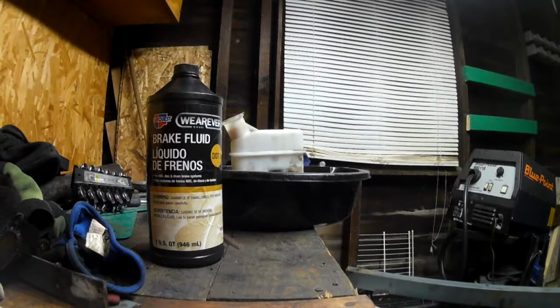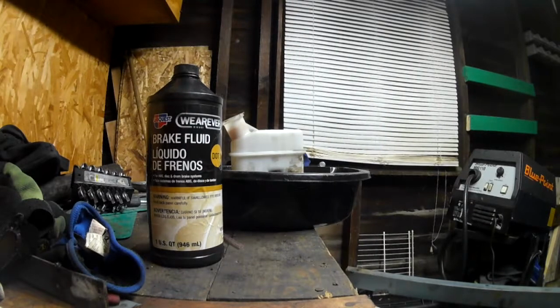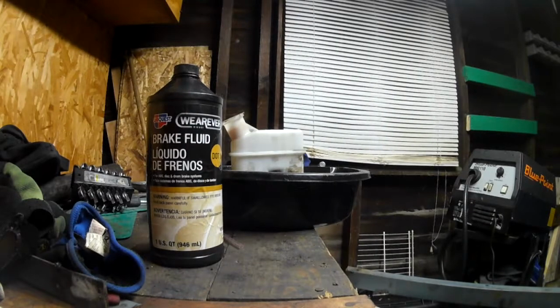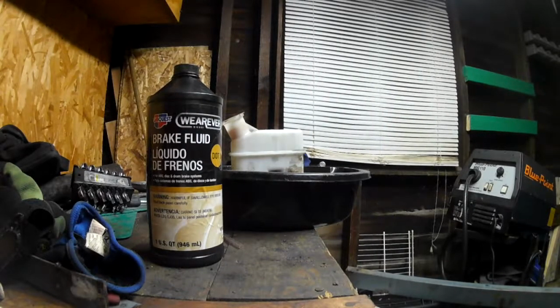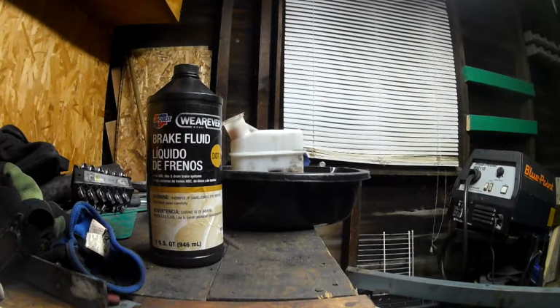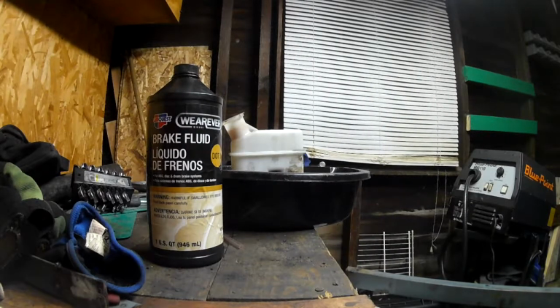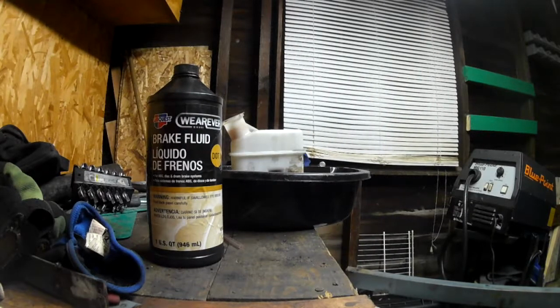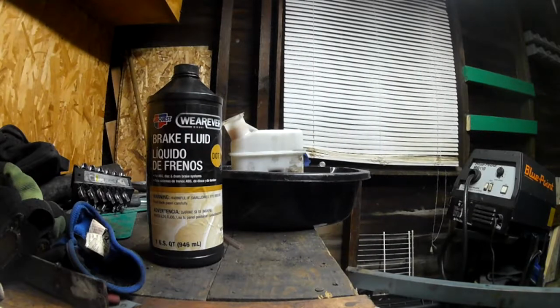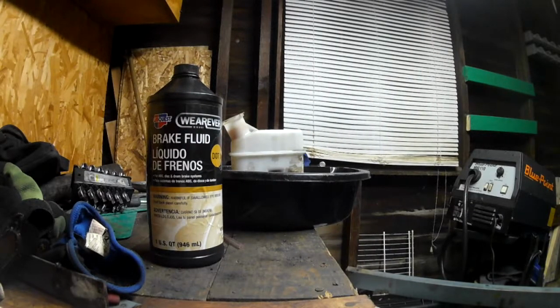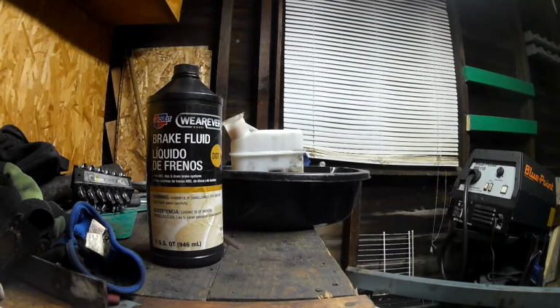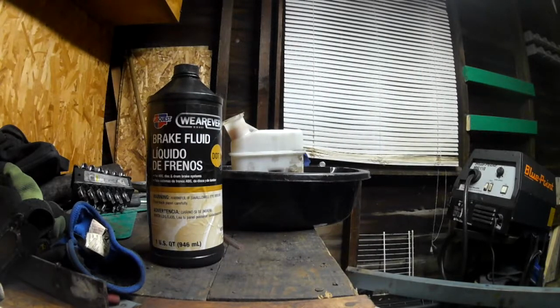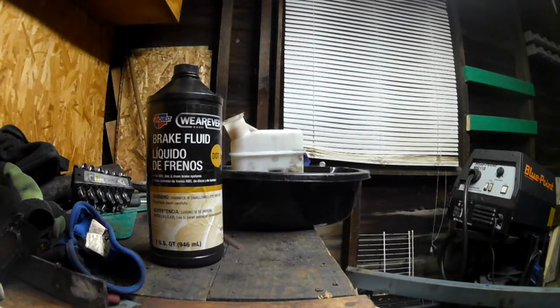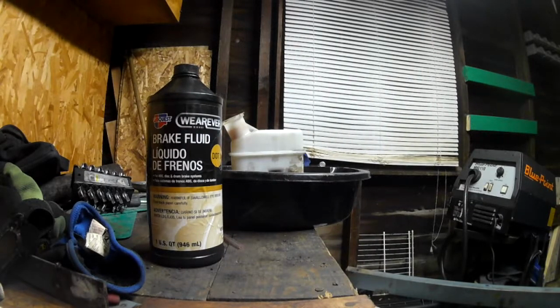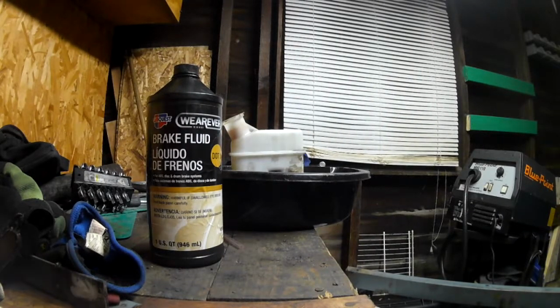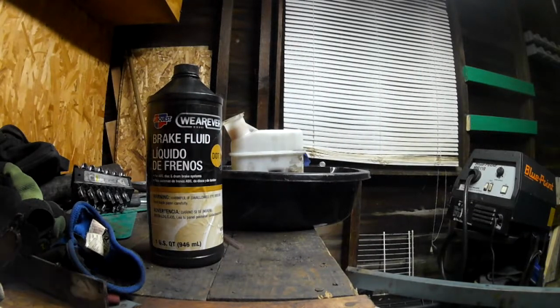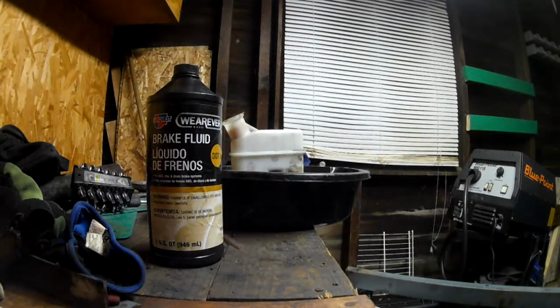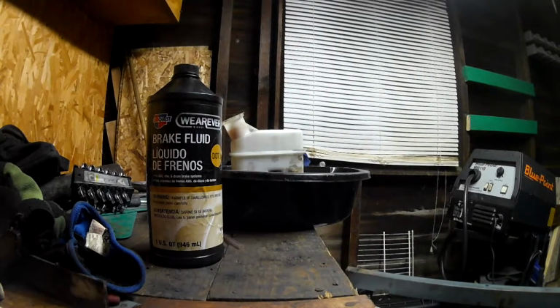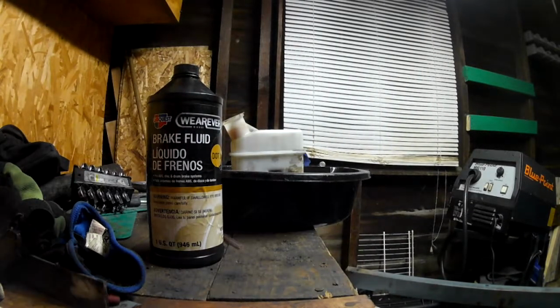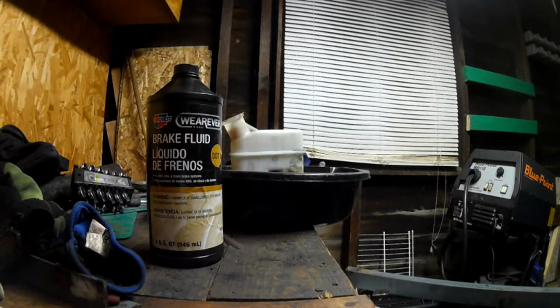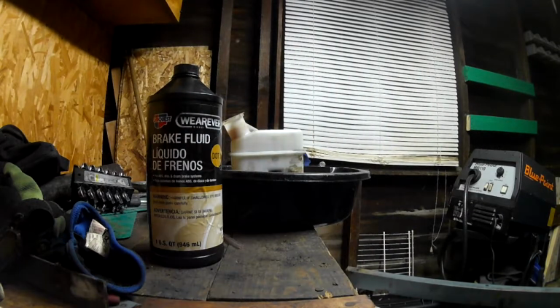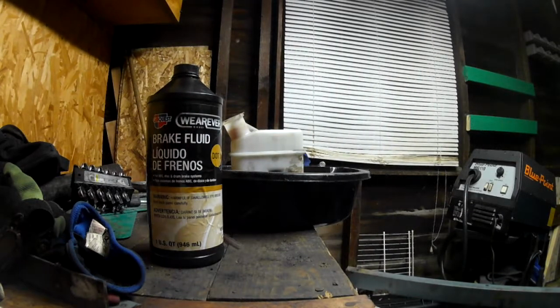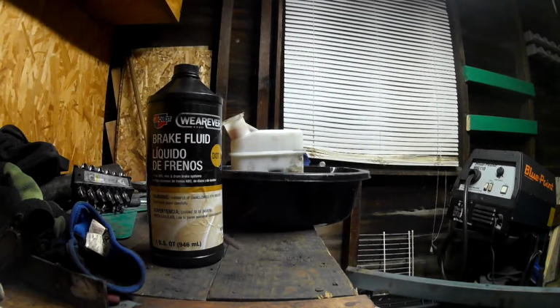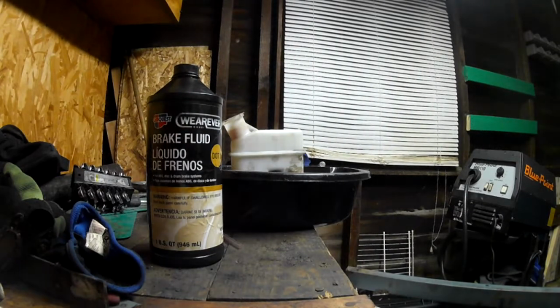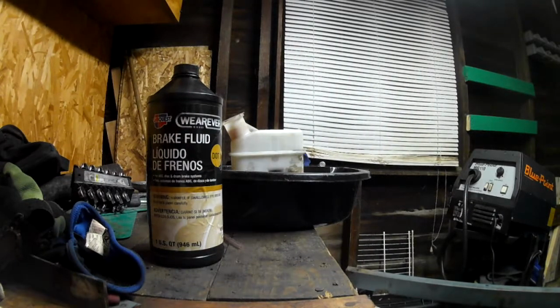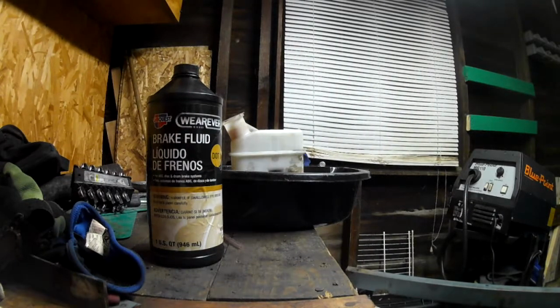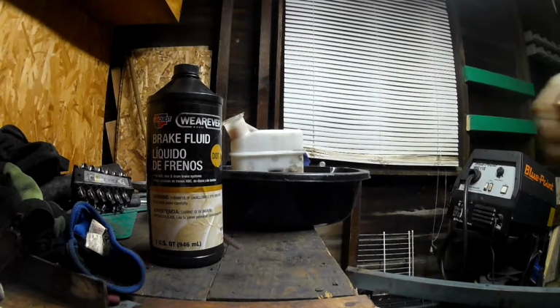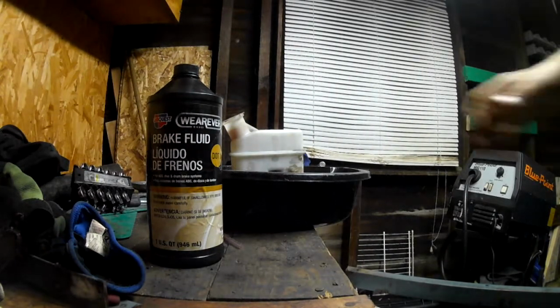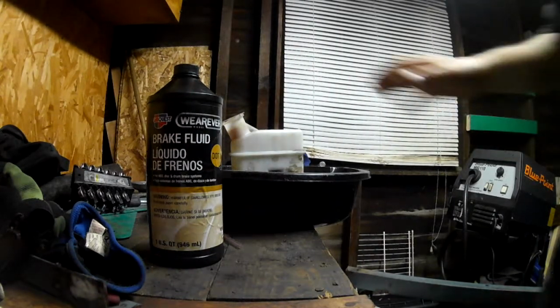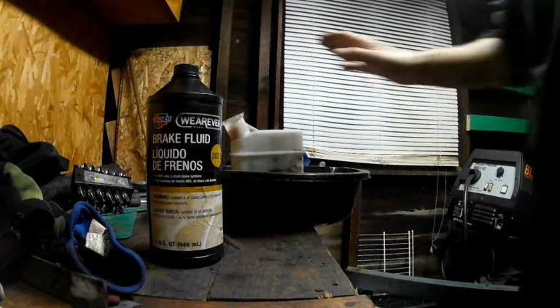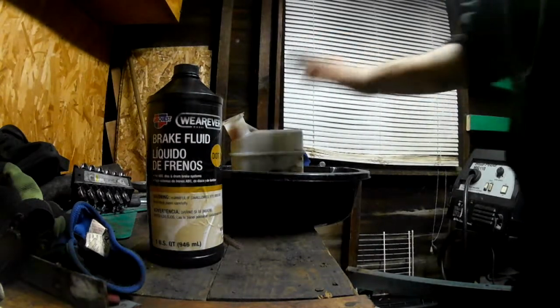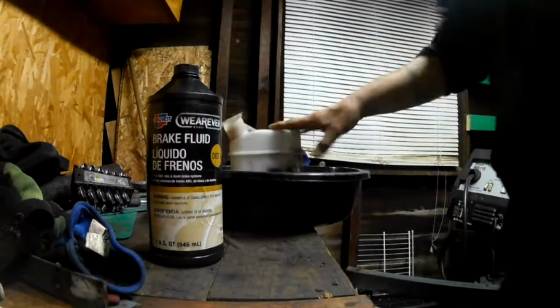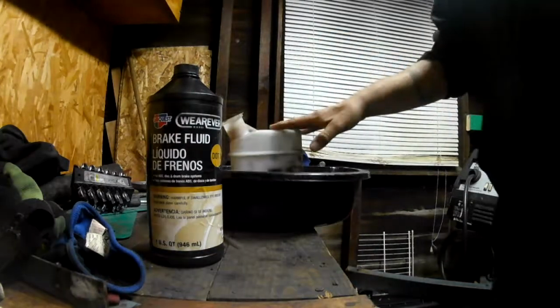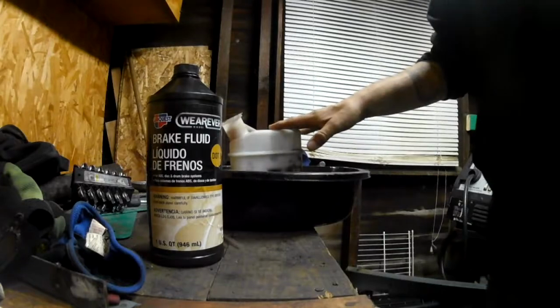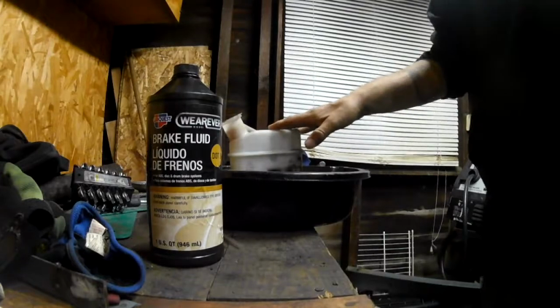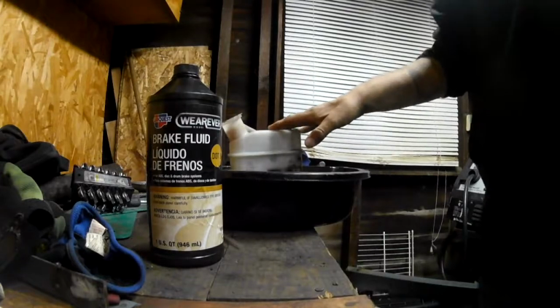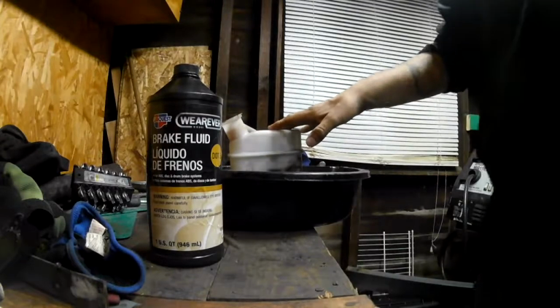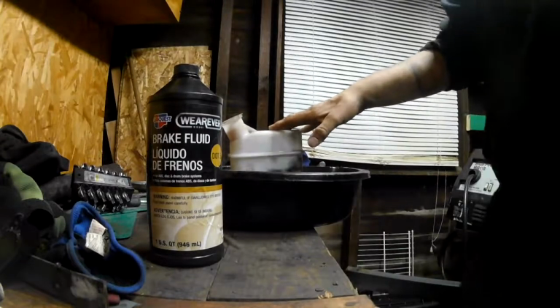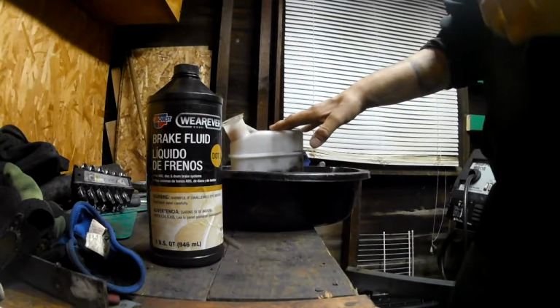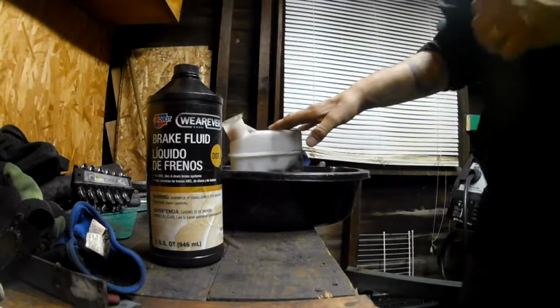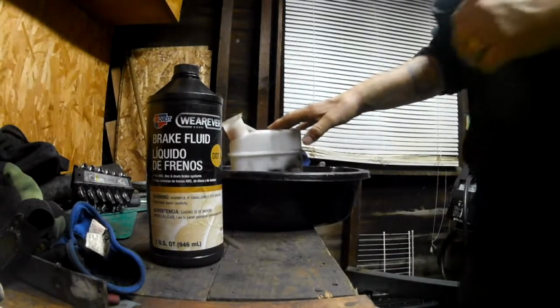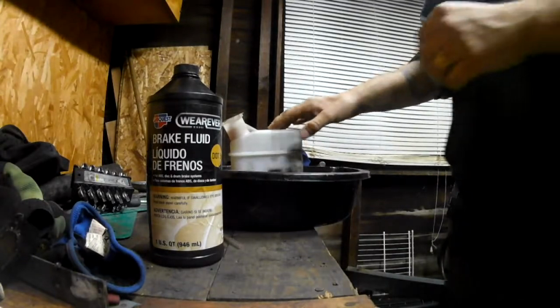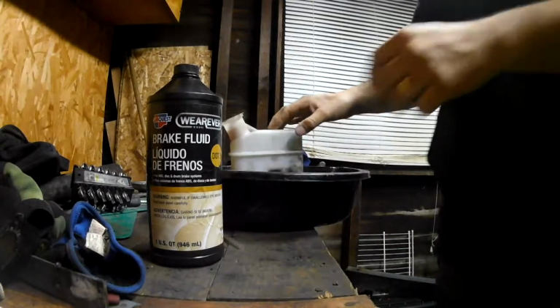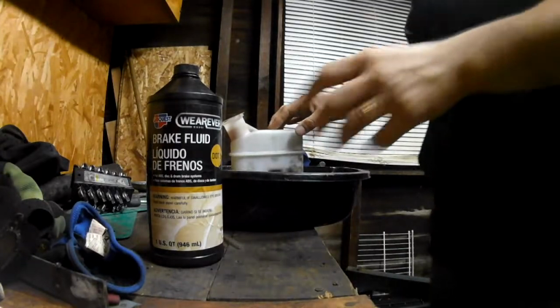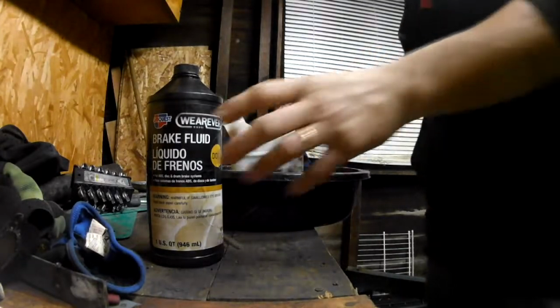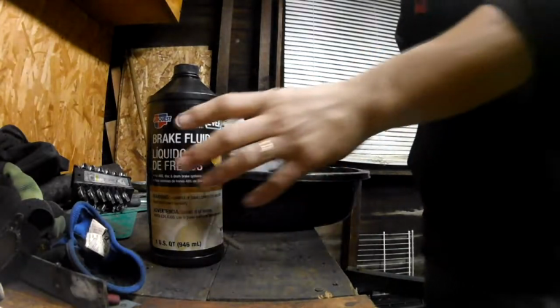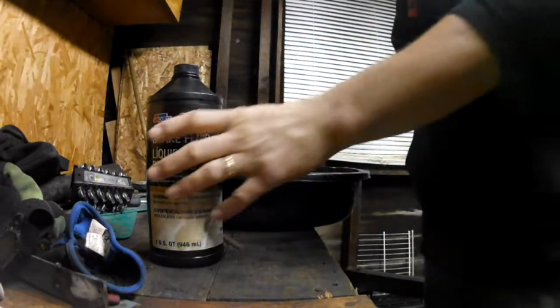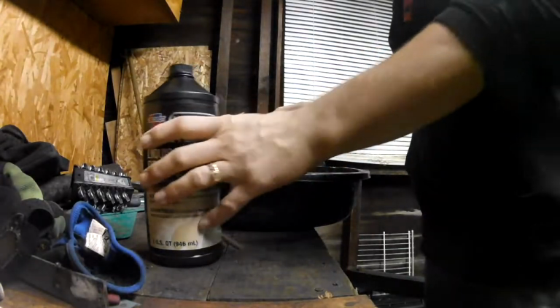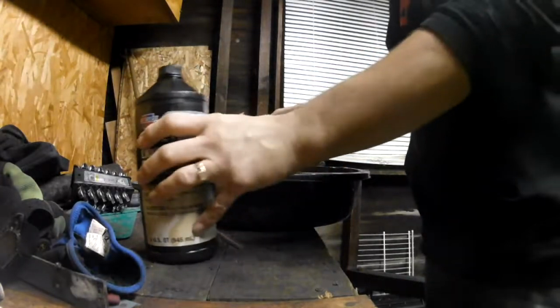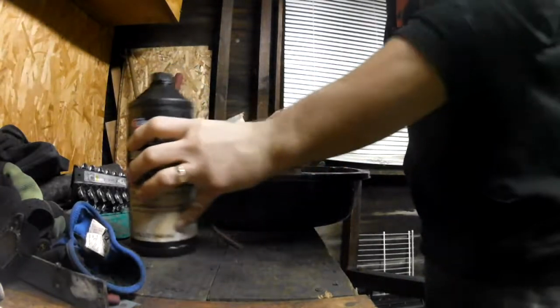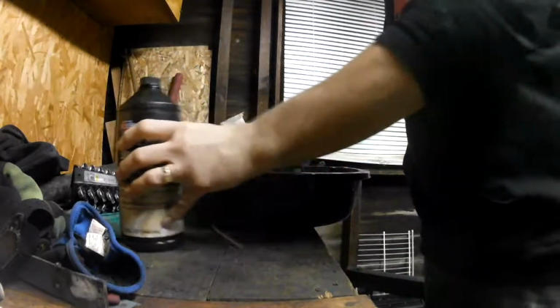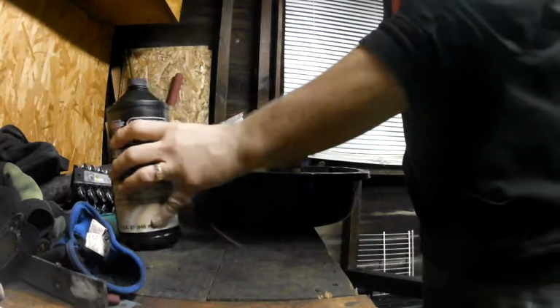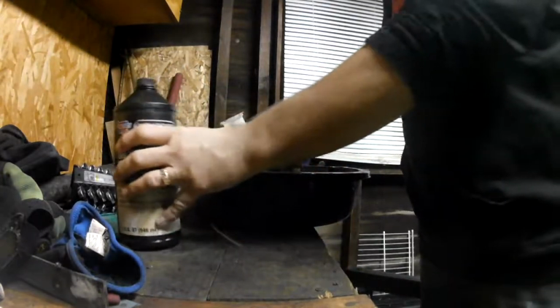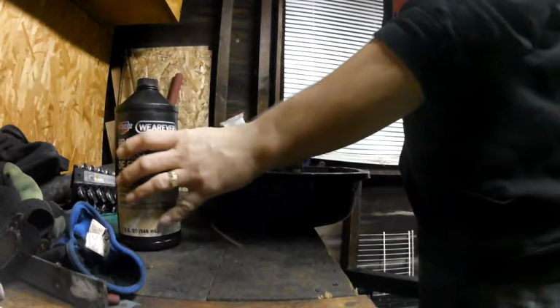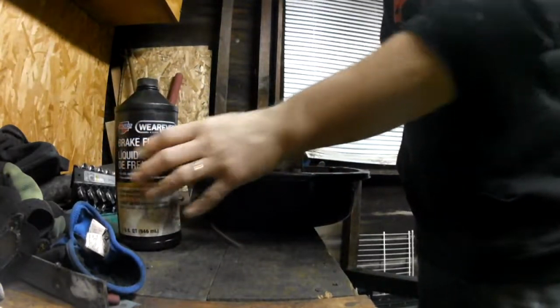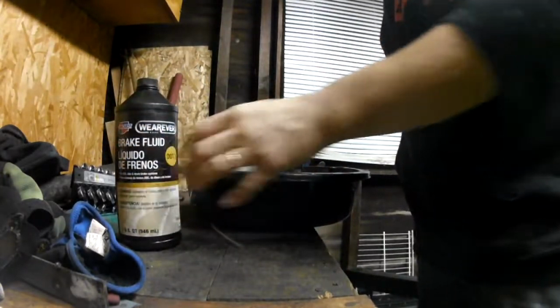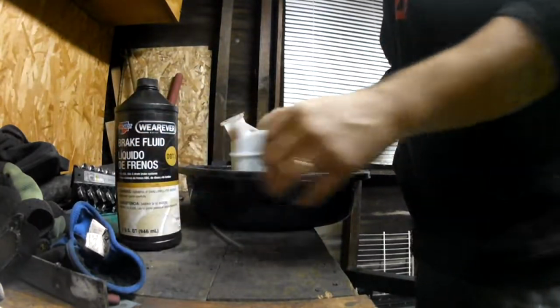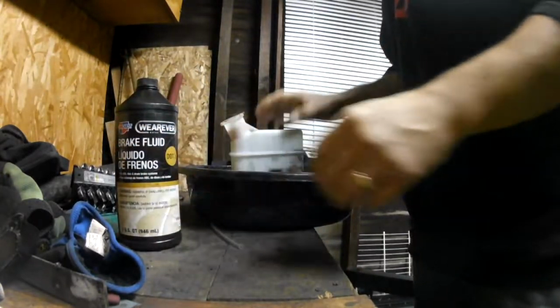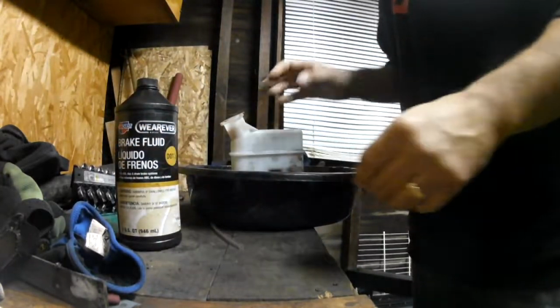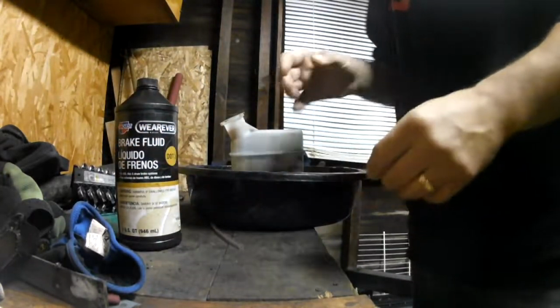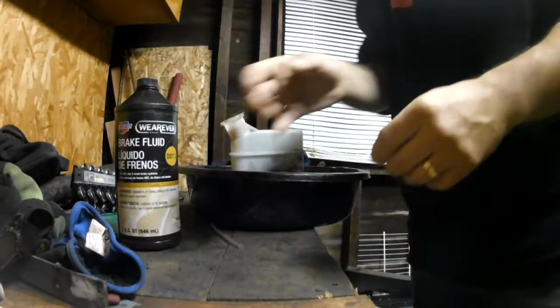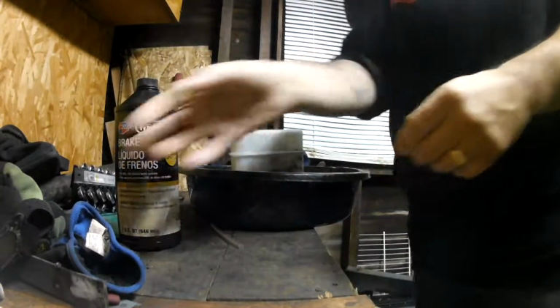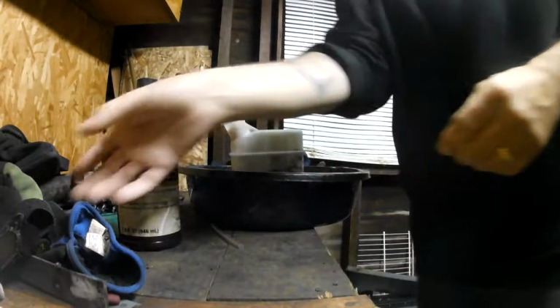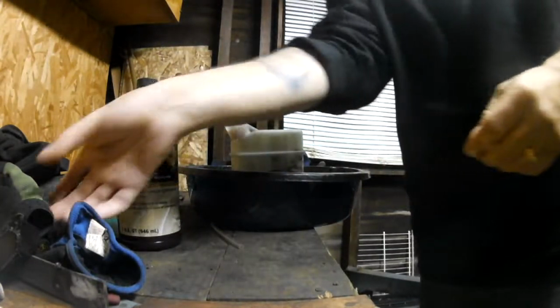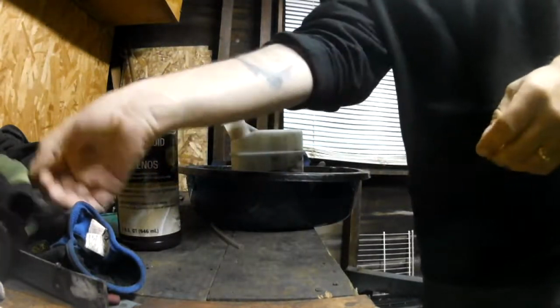Hey guys, welcome back to Adam's Garage. Today I'm going to show you how to bench bleed a master cylinder.